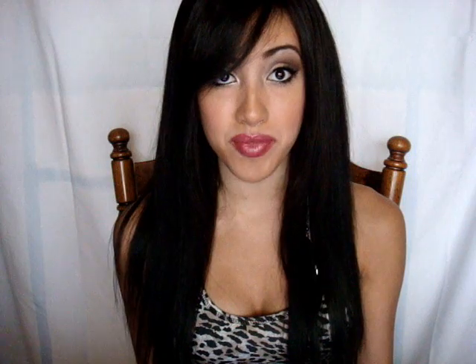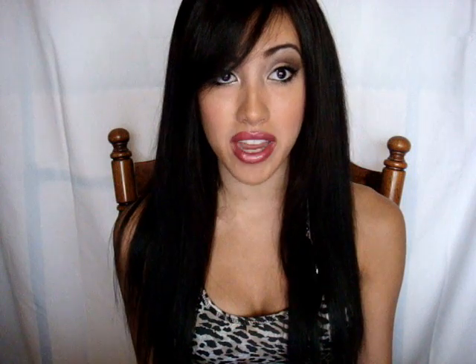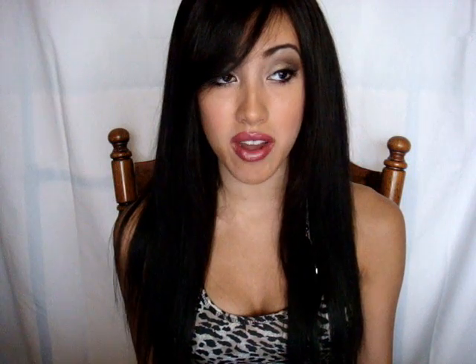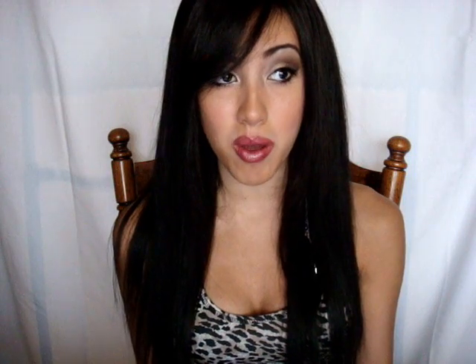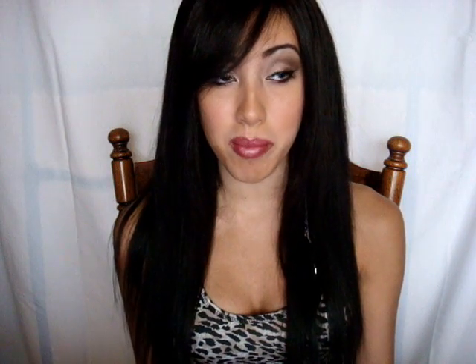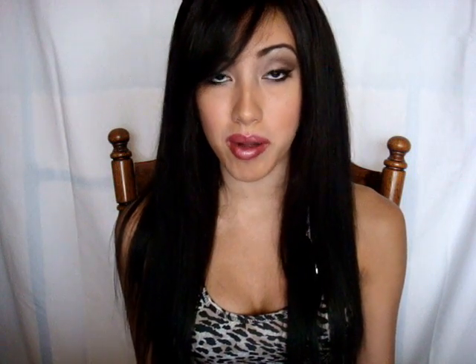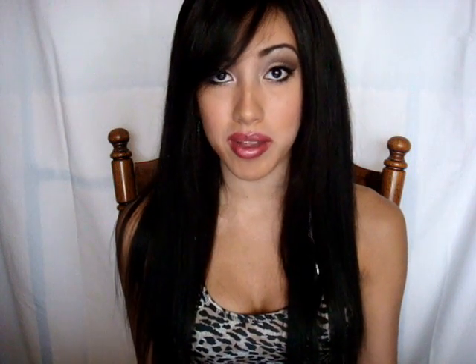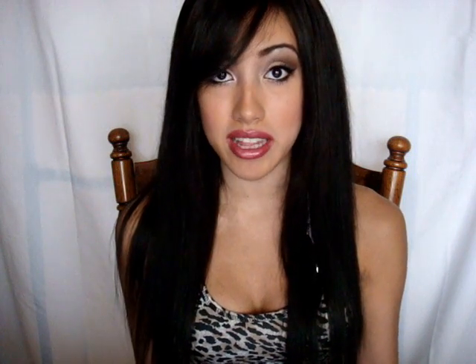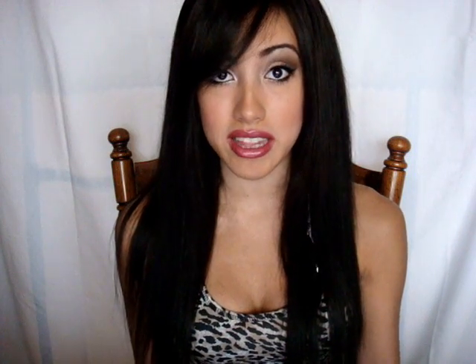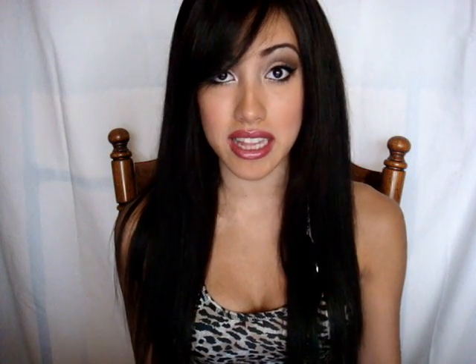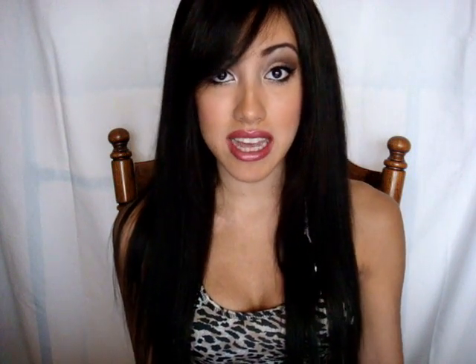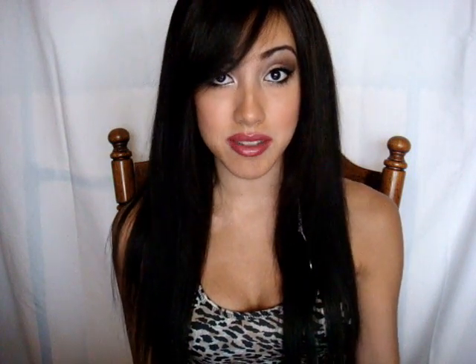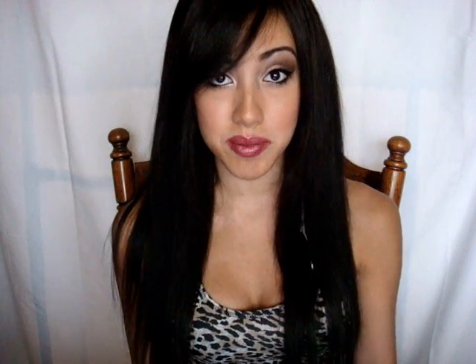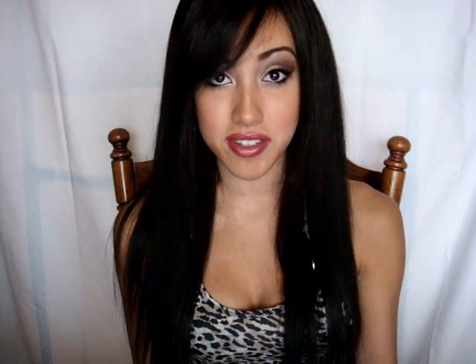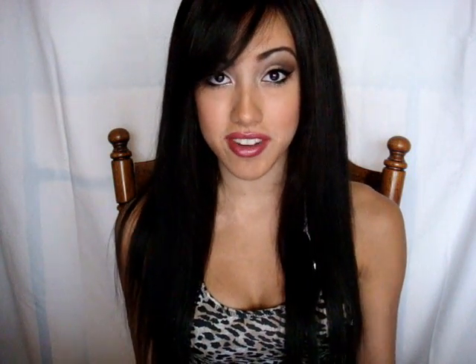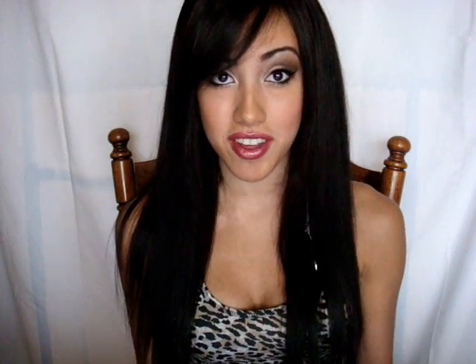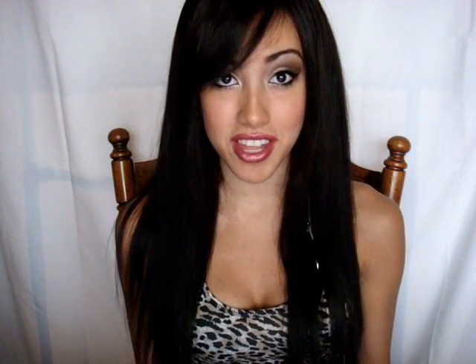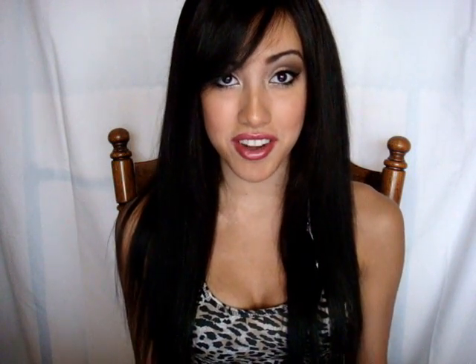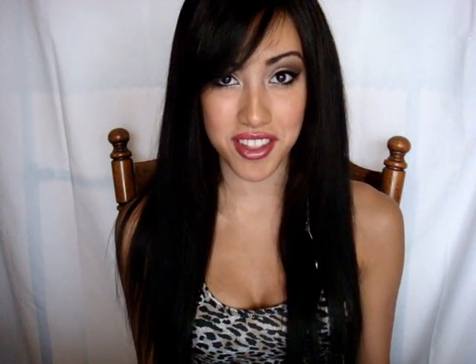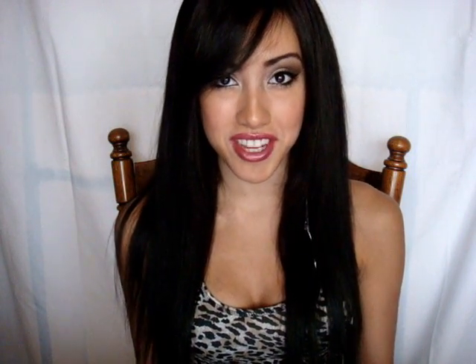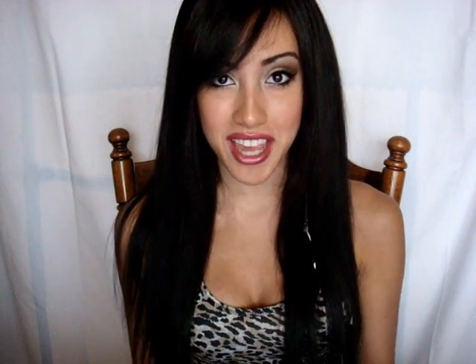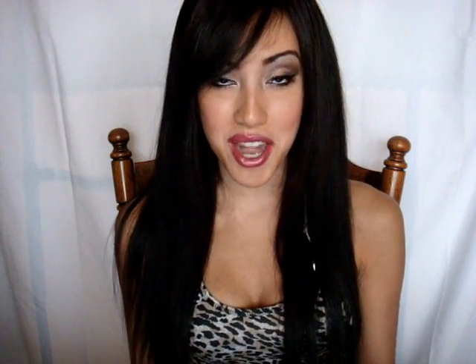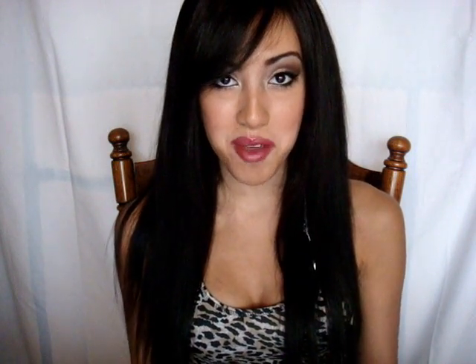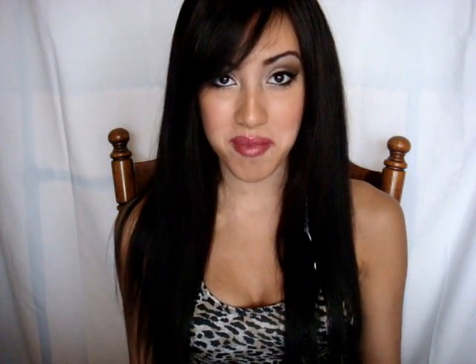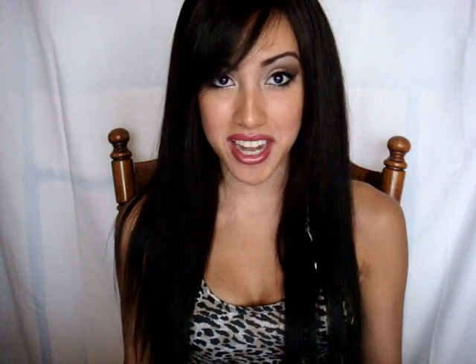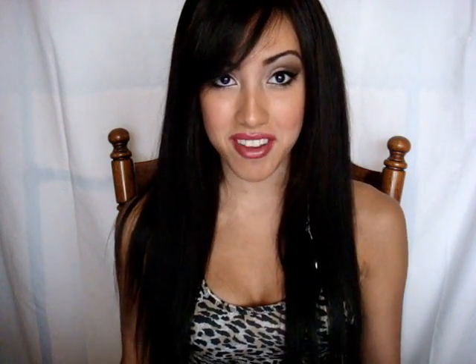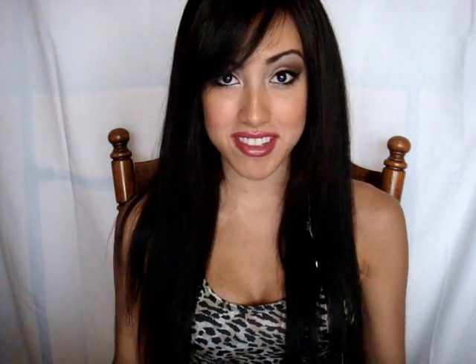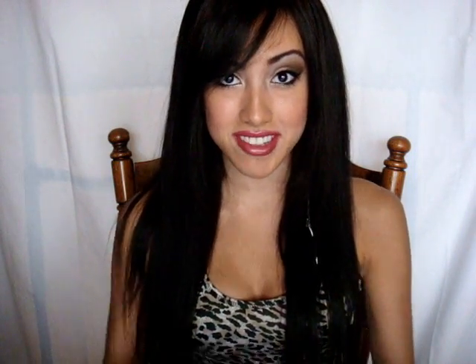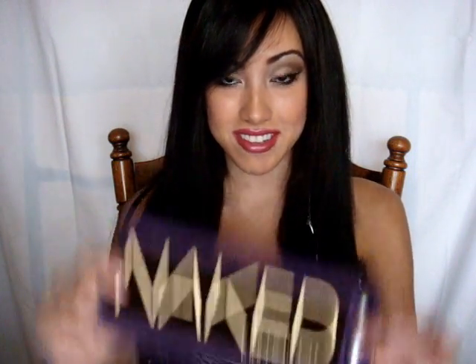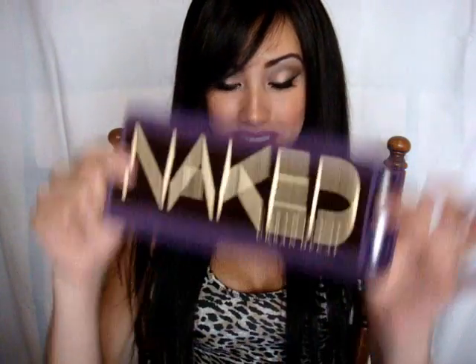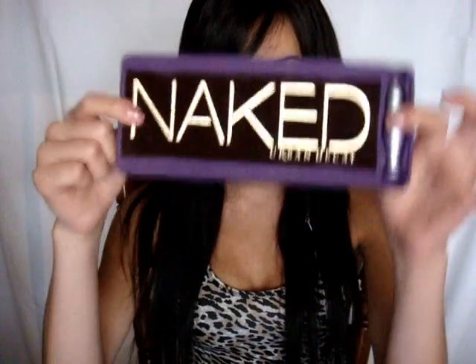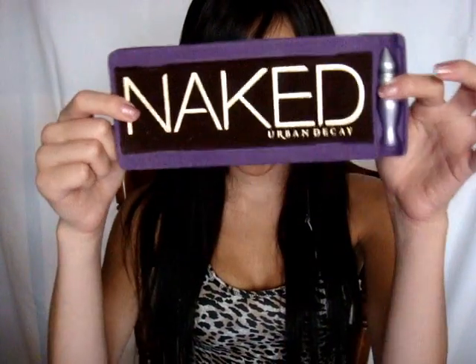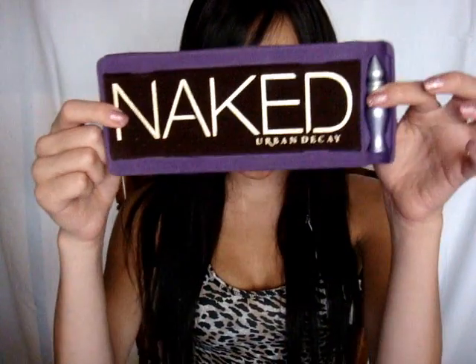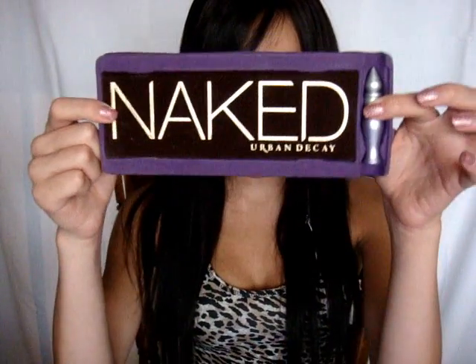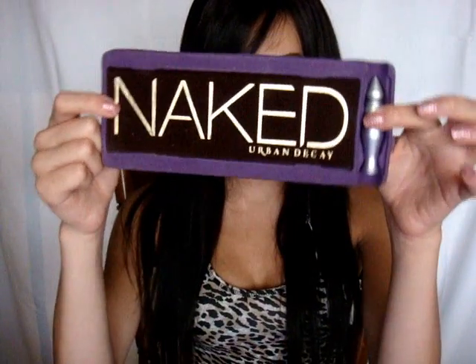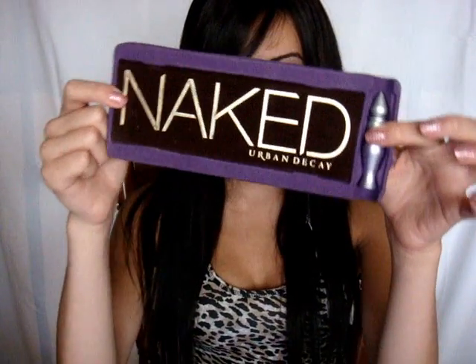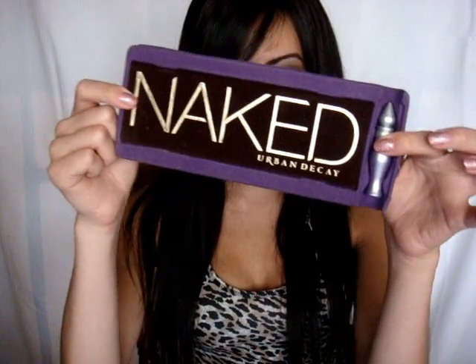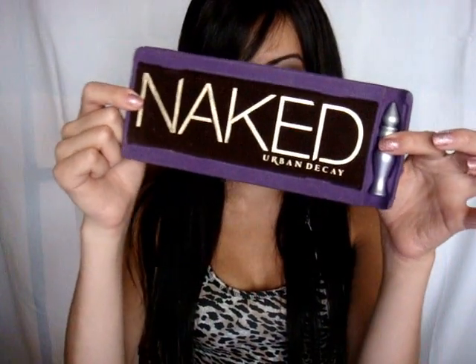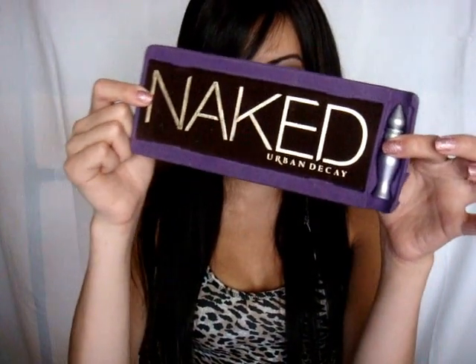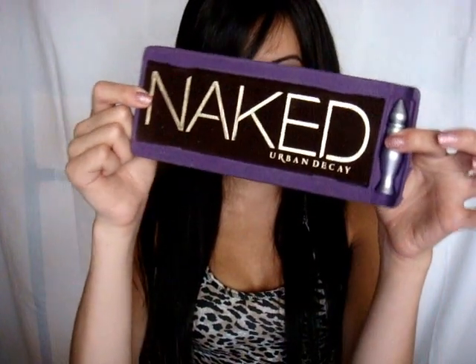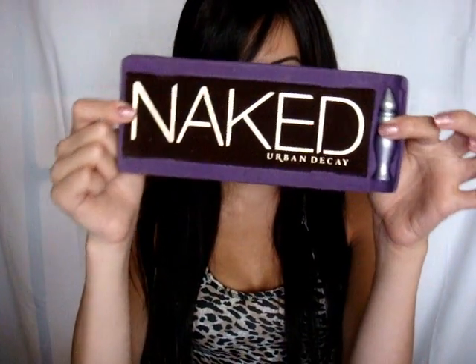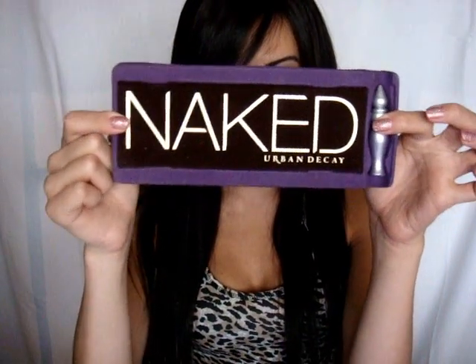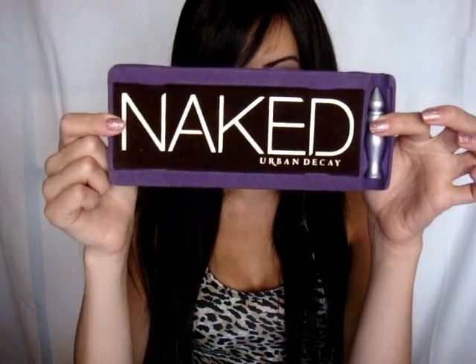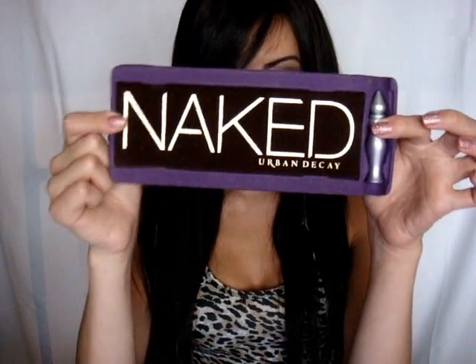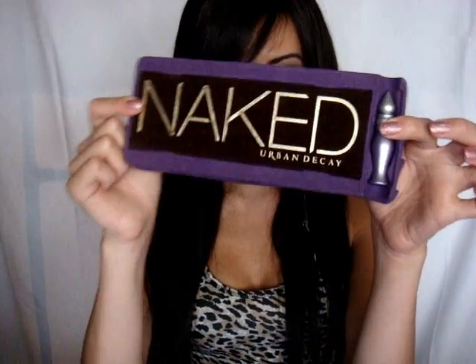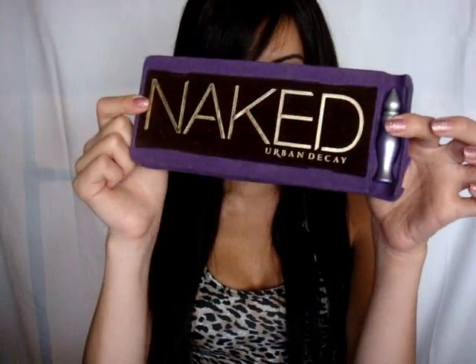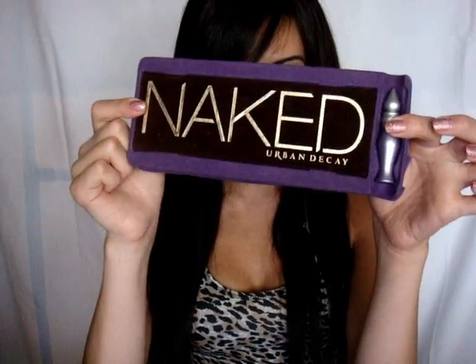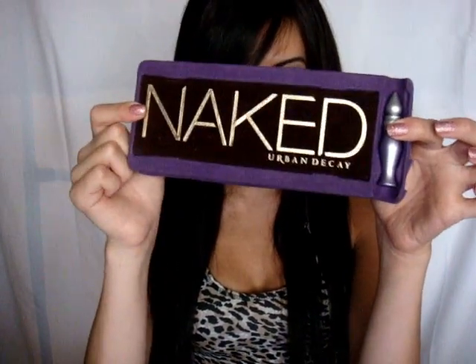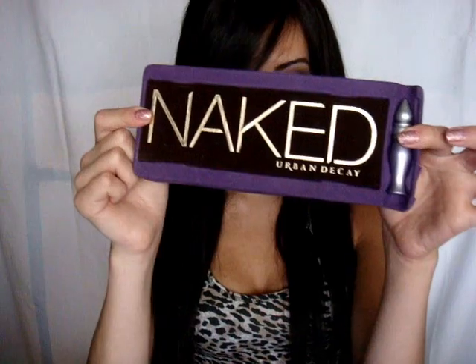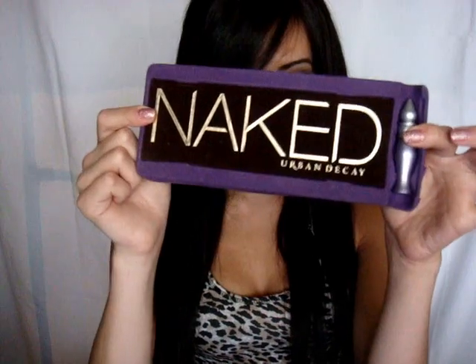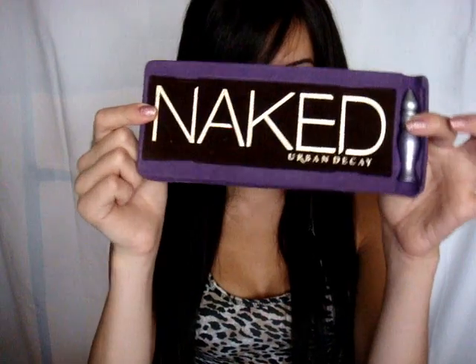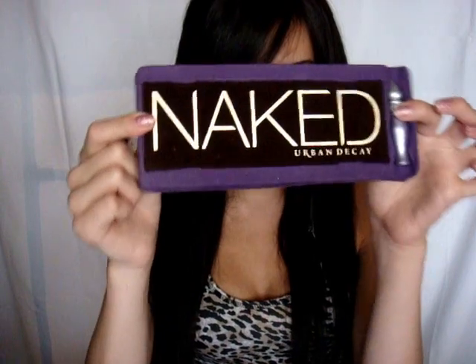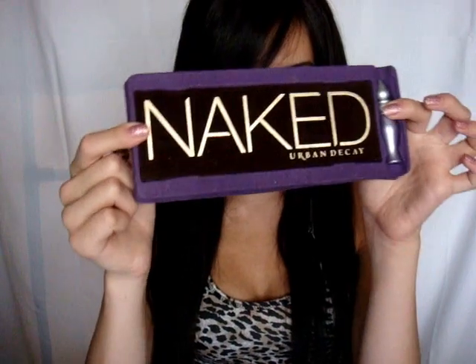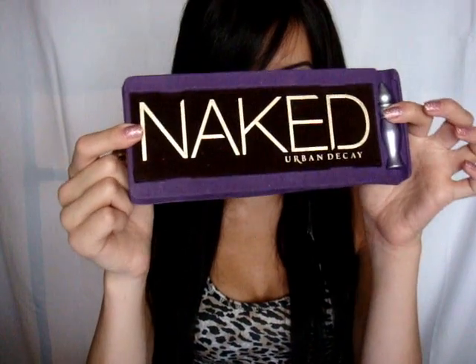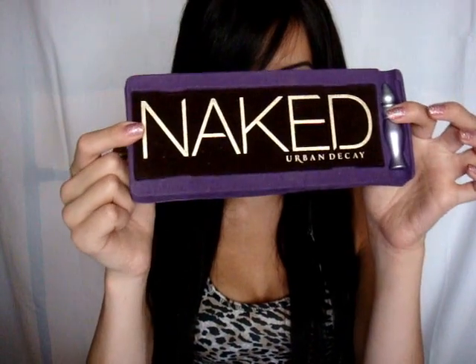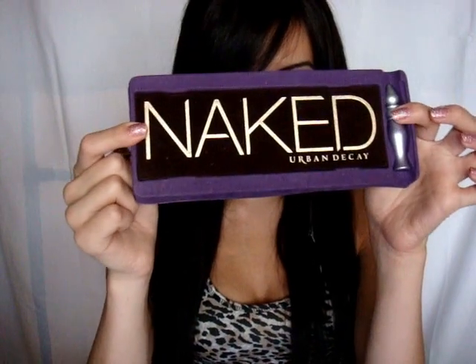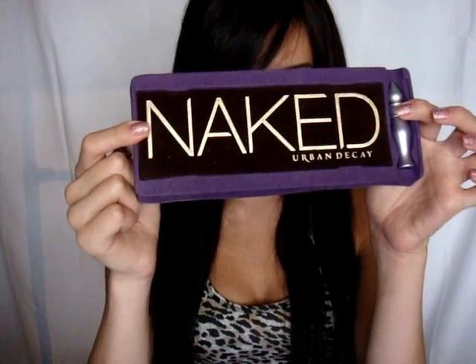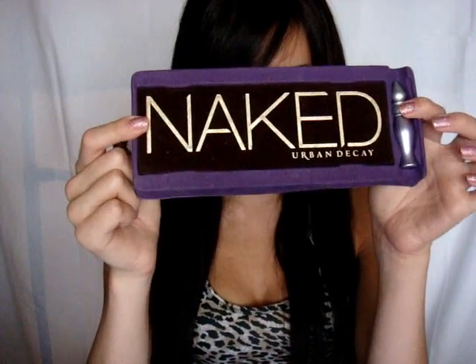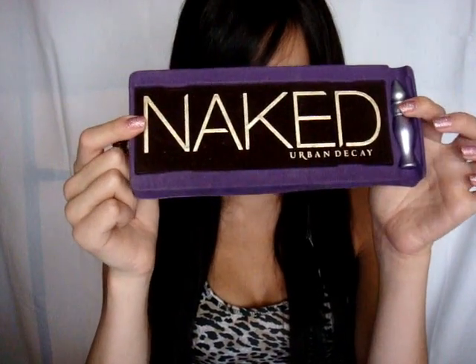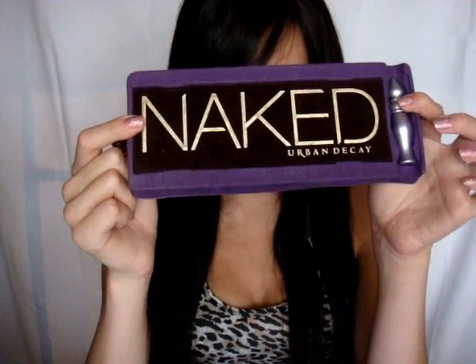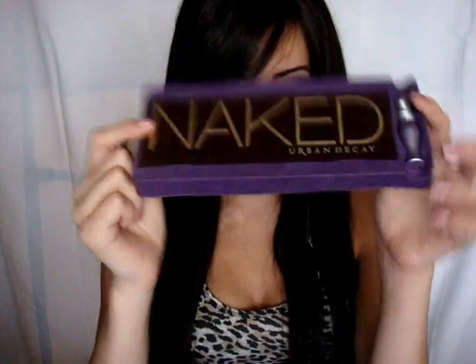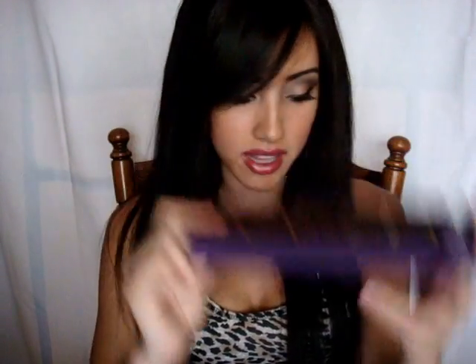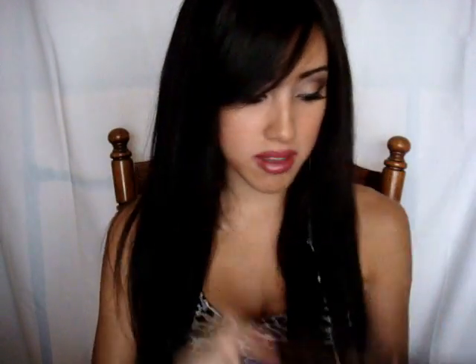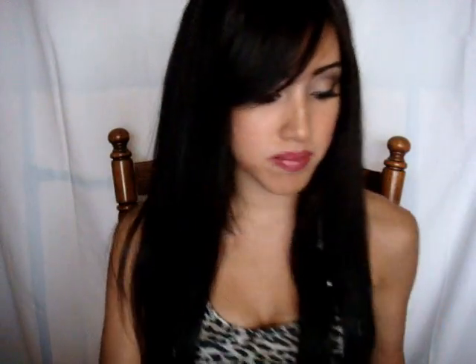I know I'm probably like the last person on earth to get it, but yes, I'm glad I finally did. So that's the Urban Decay Naked Palette.